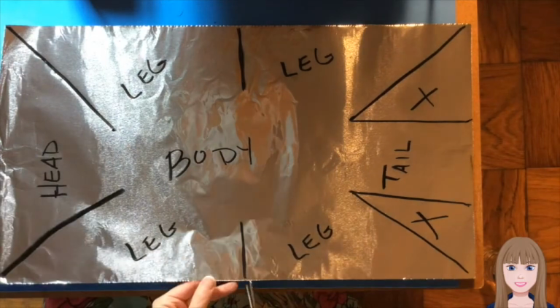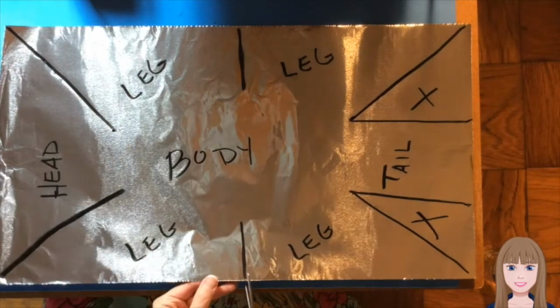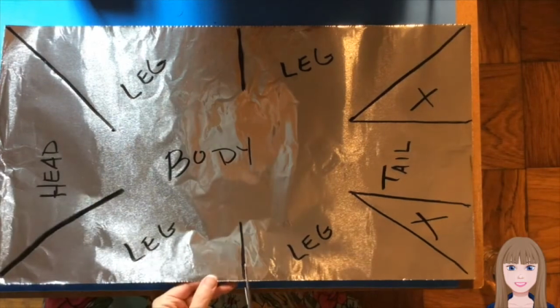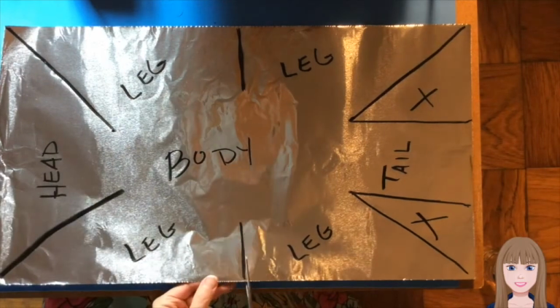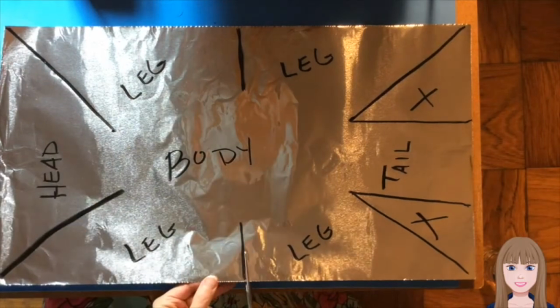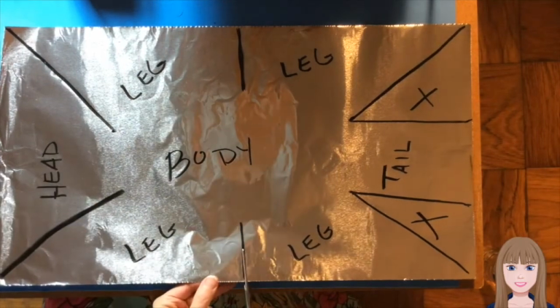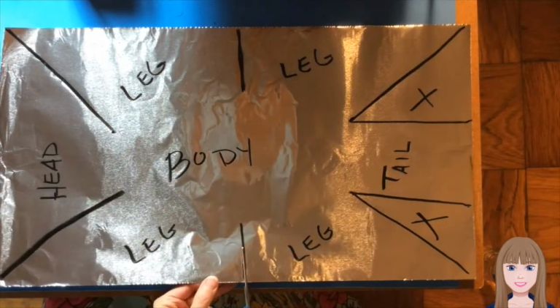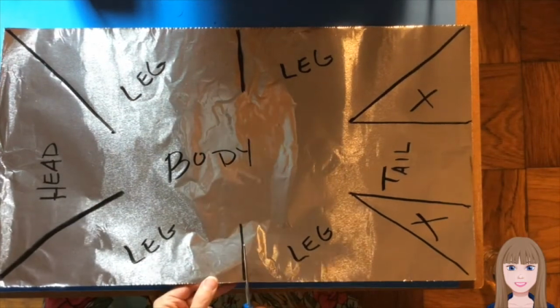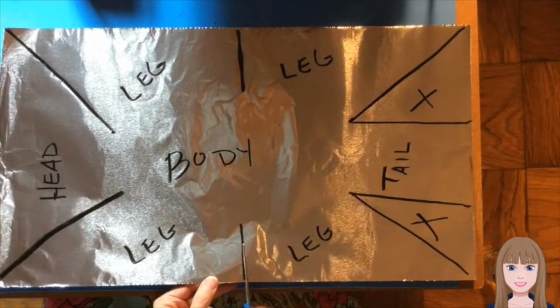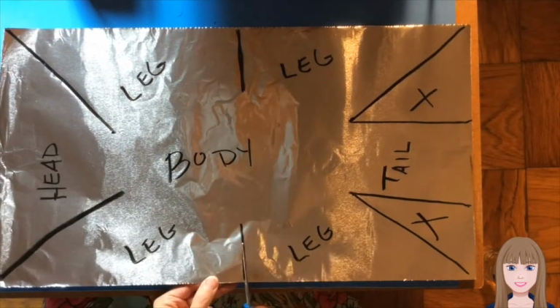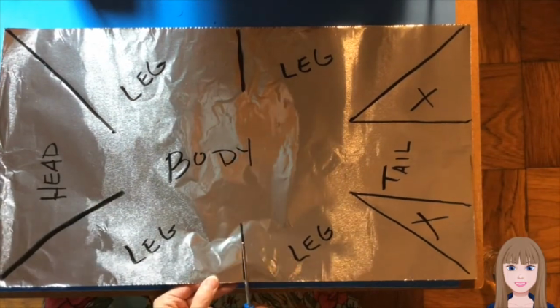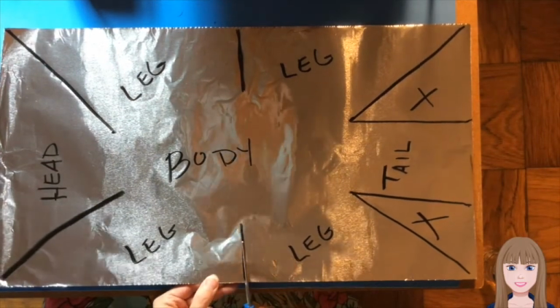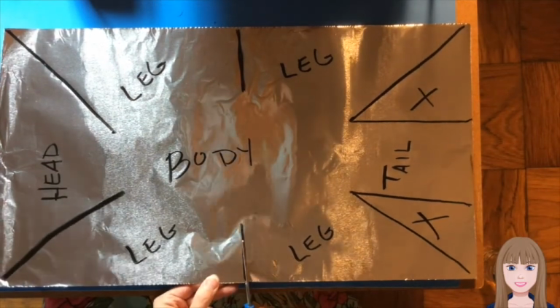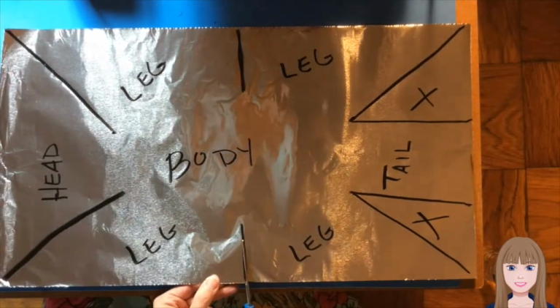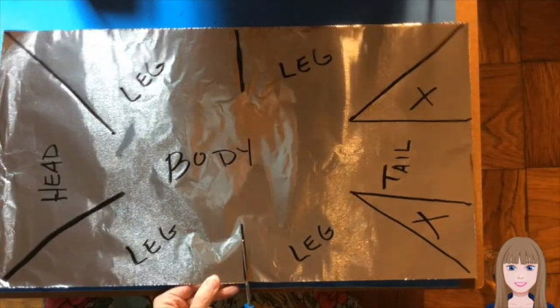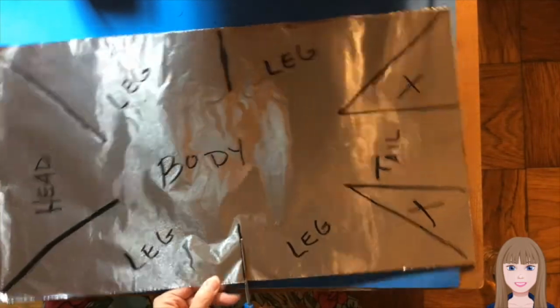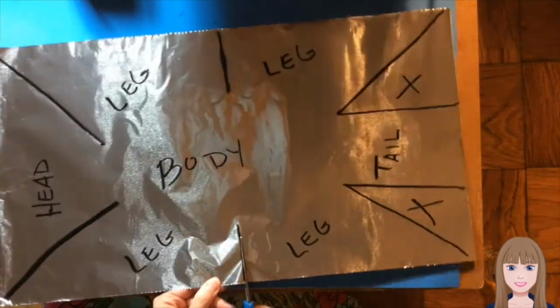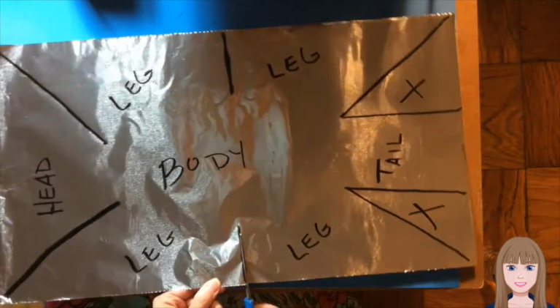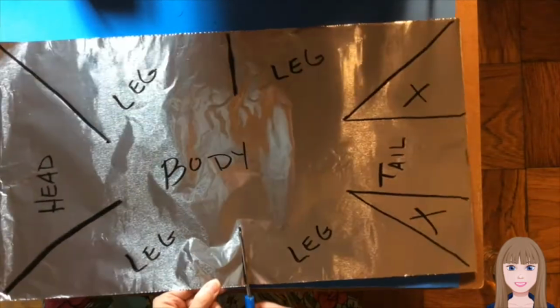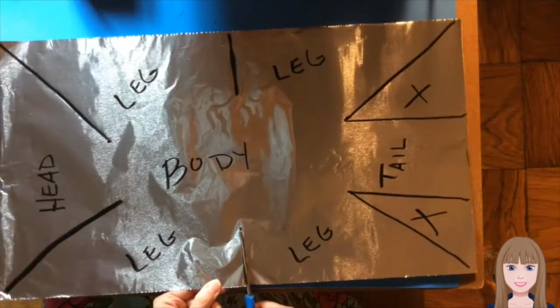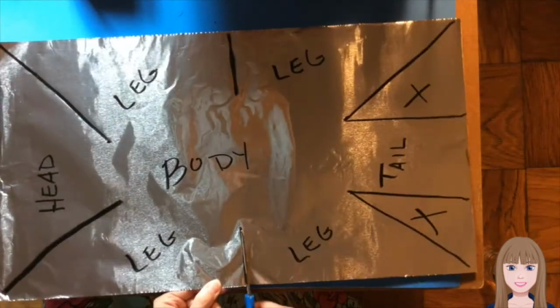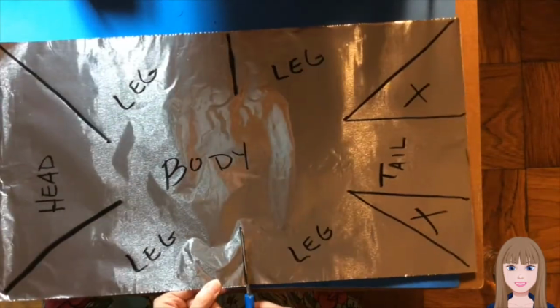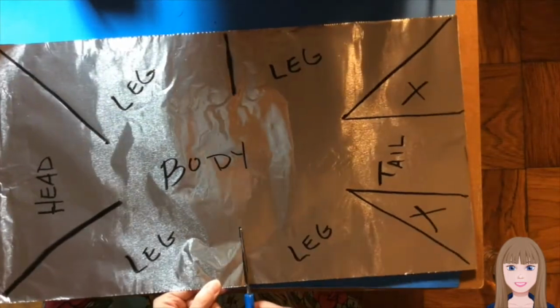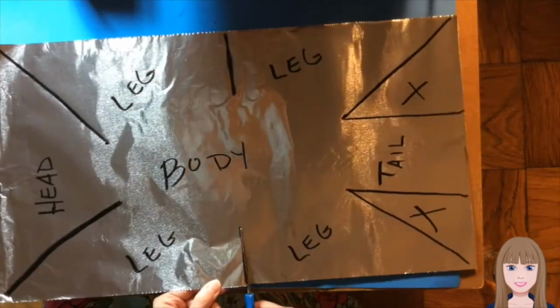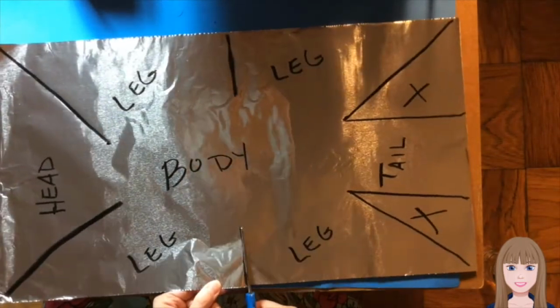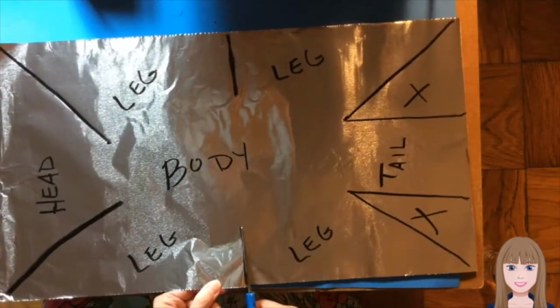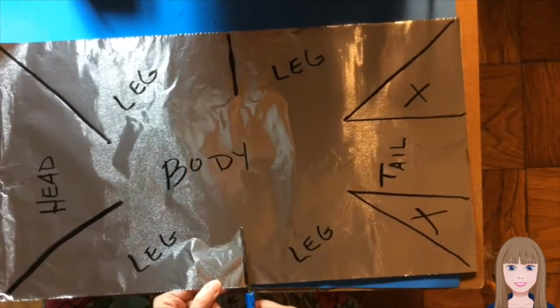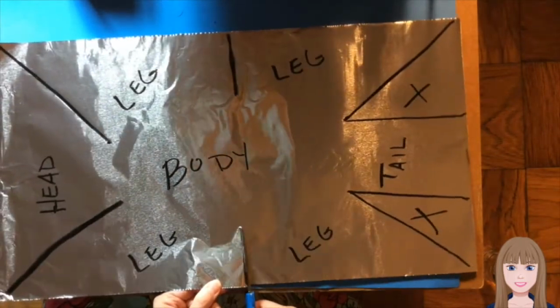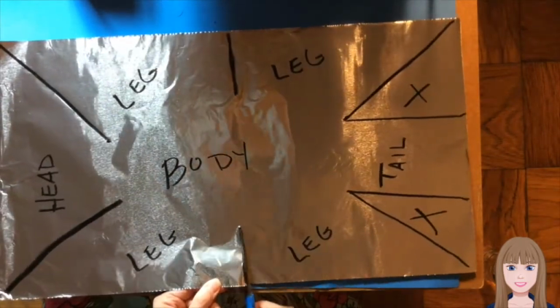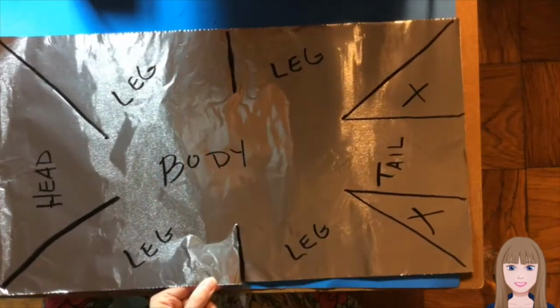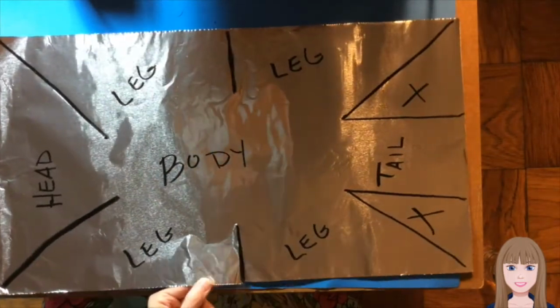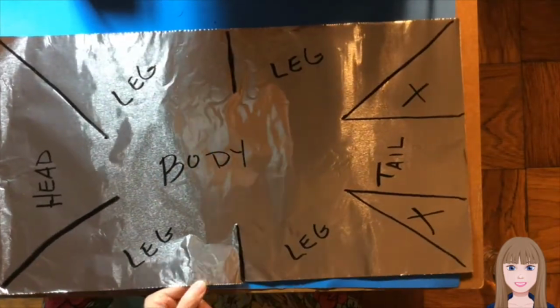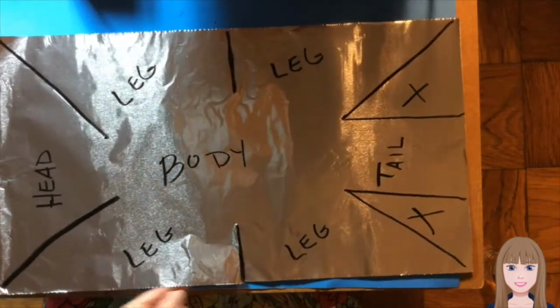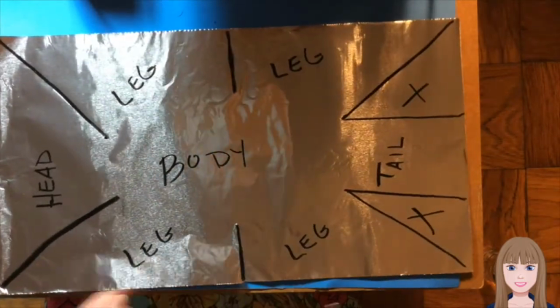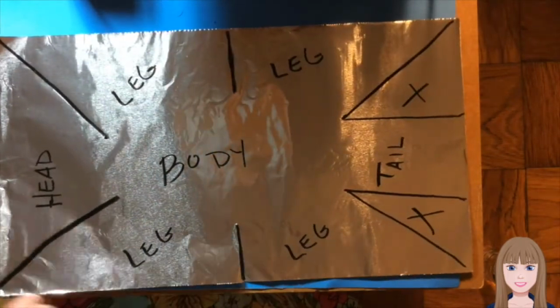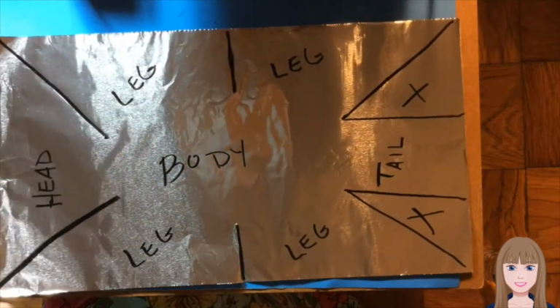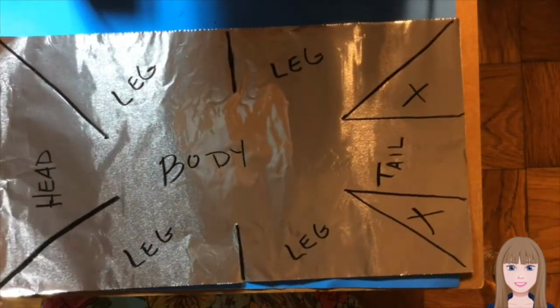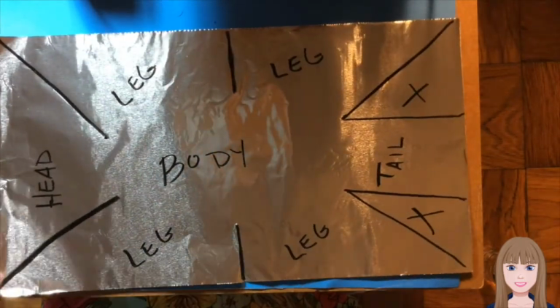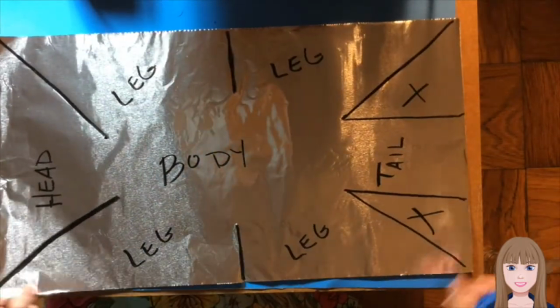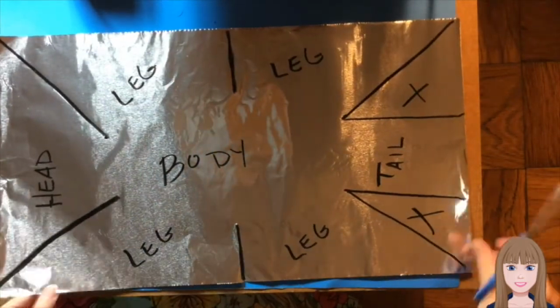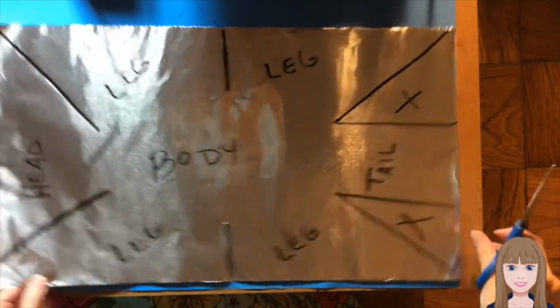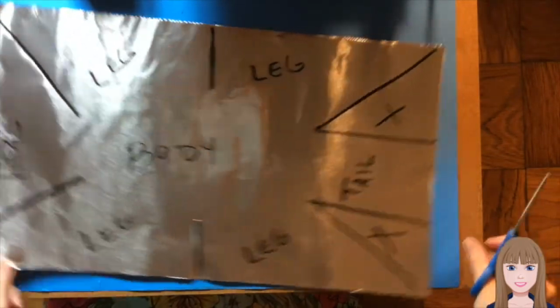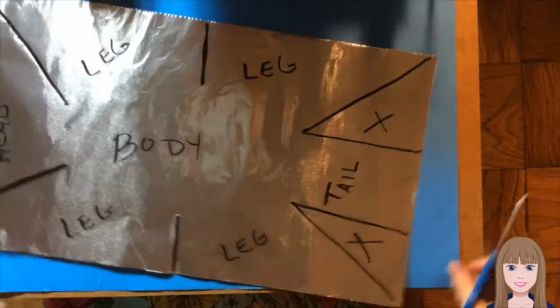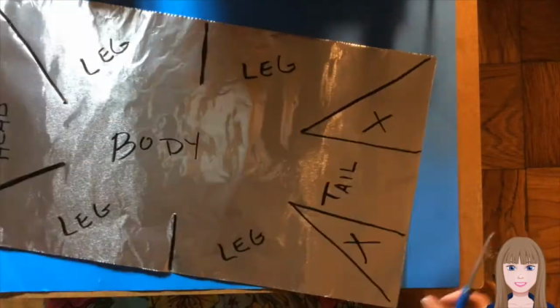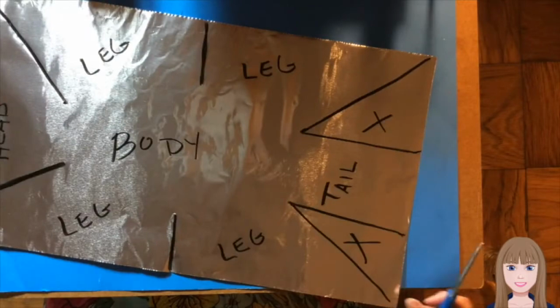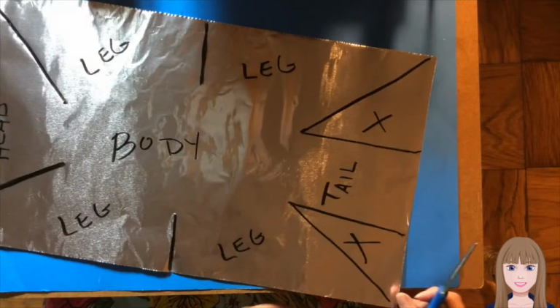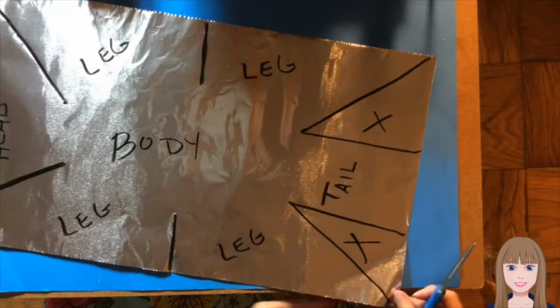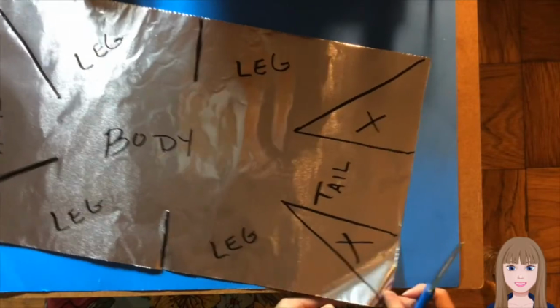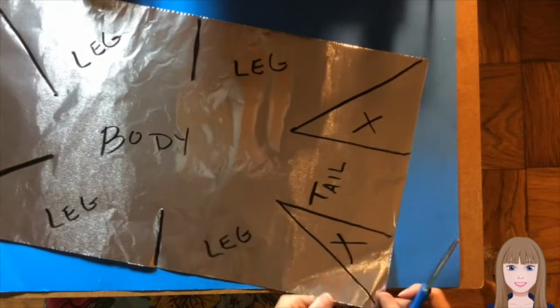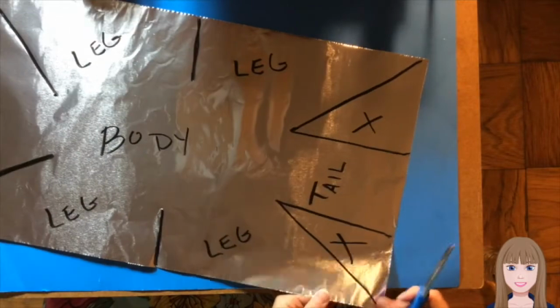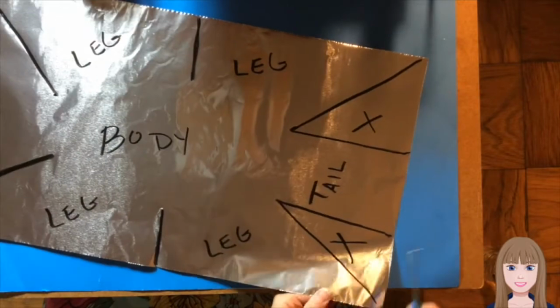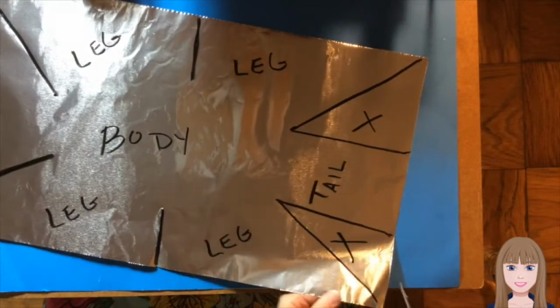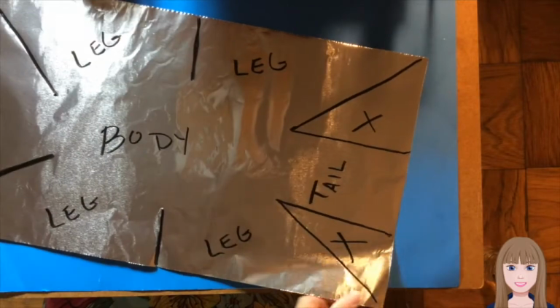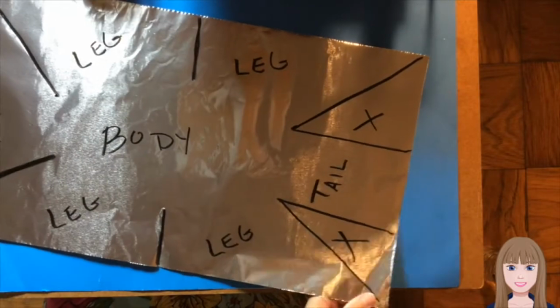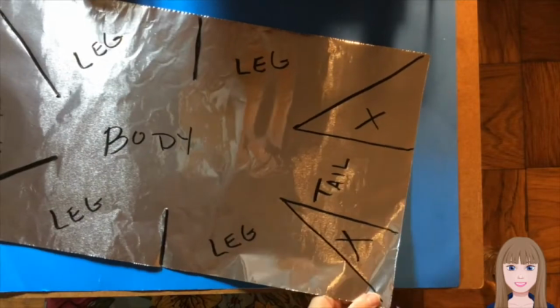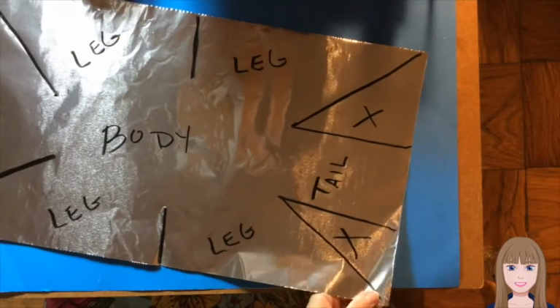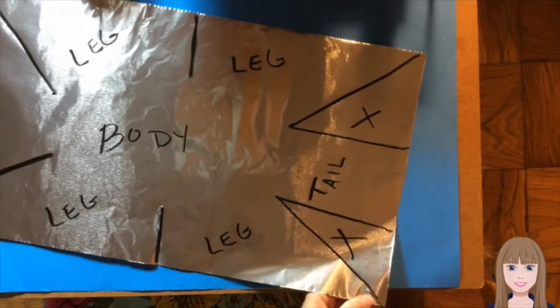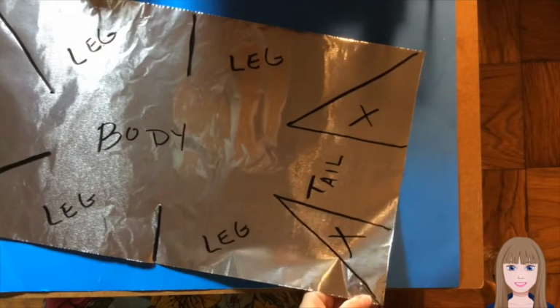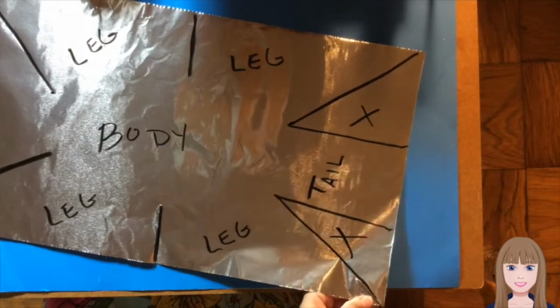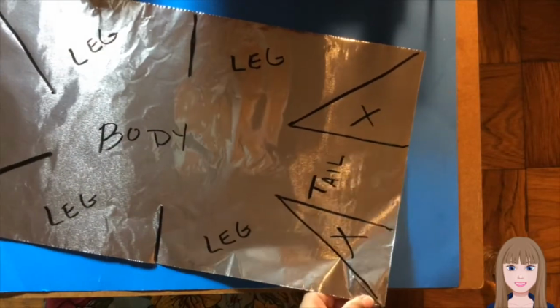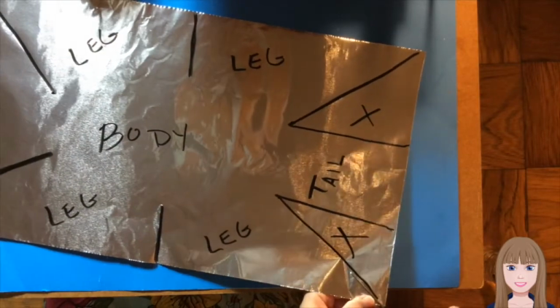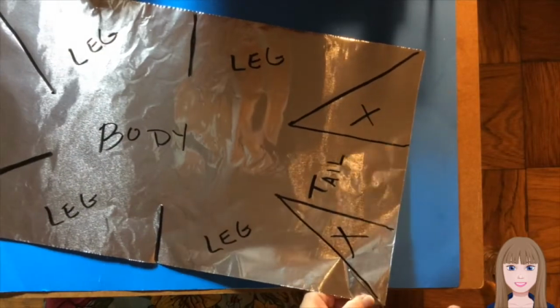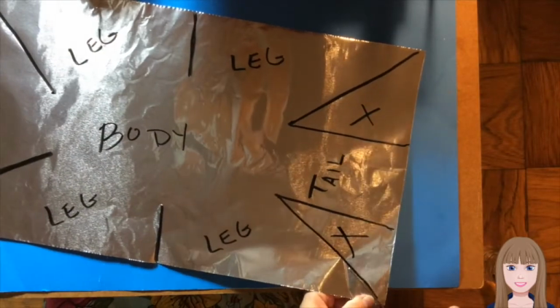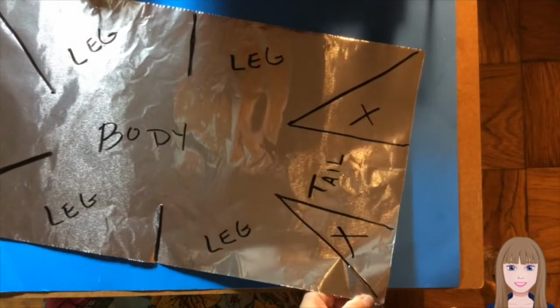Now I am going to very carefully cut the foil. Be very gentle because foil does rip very easily.